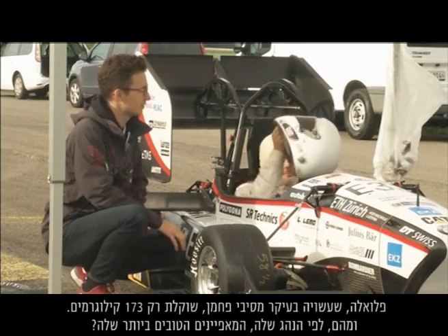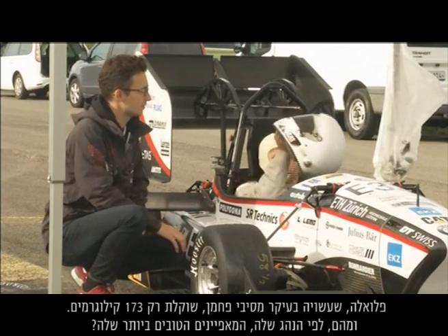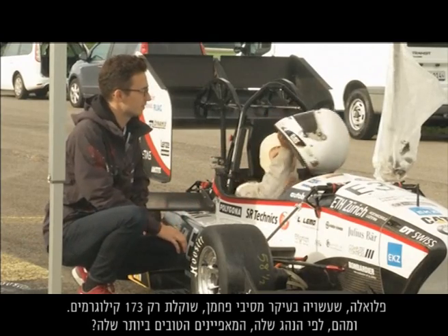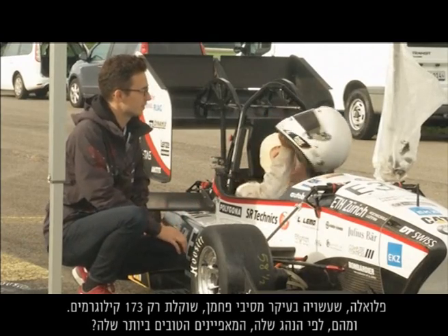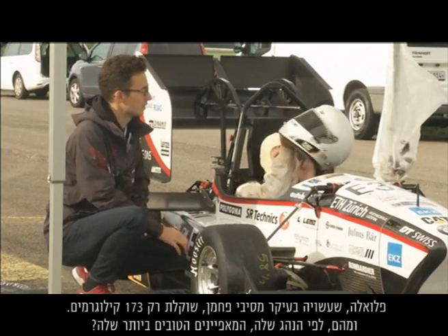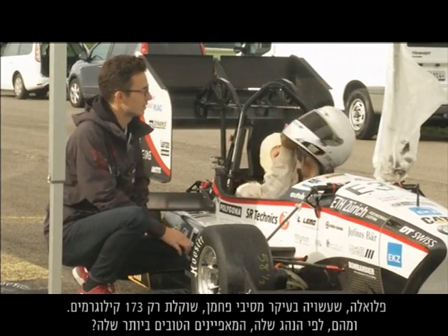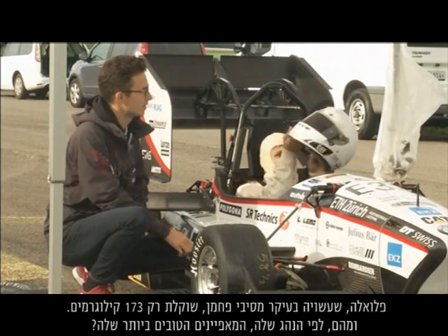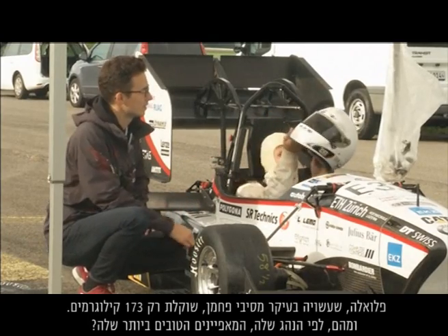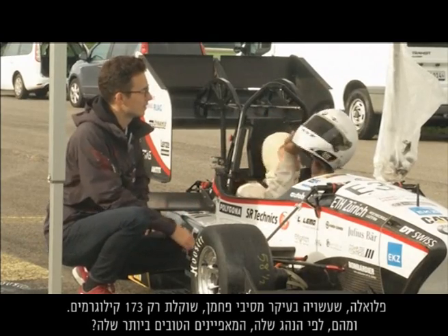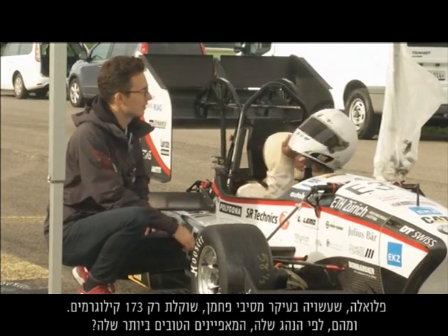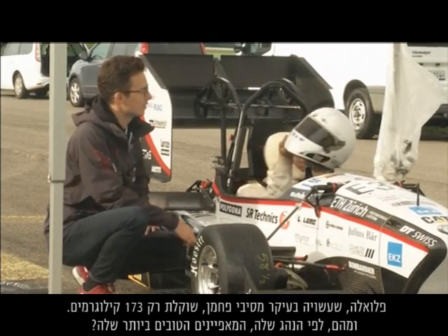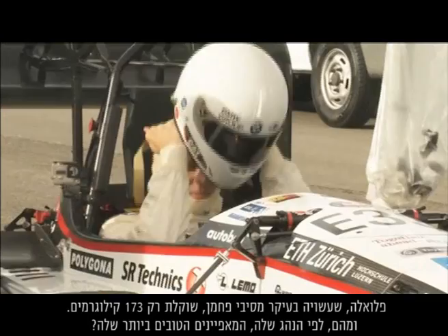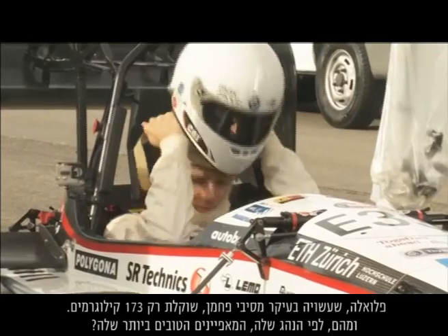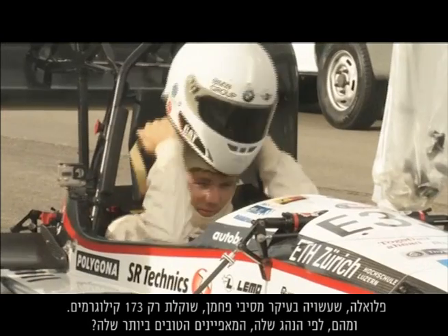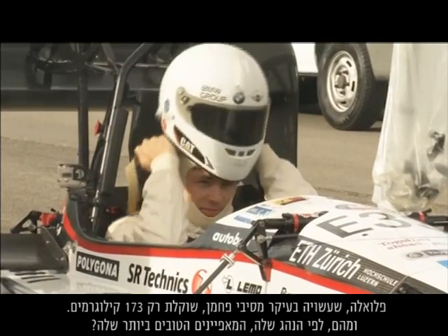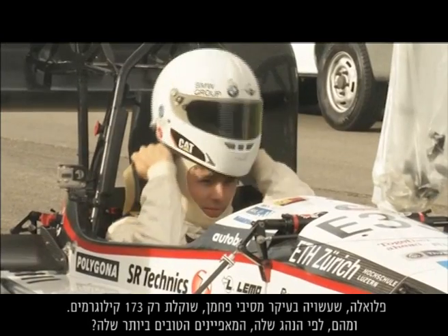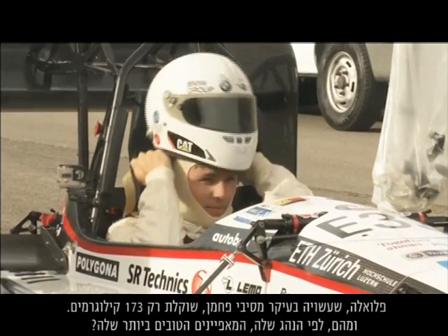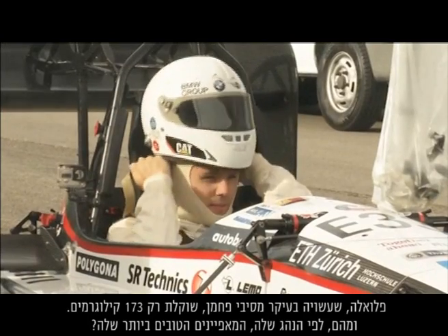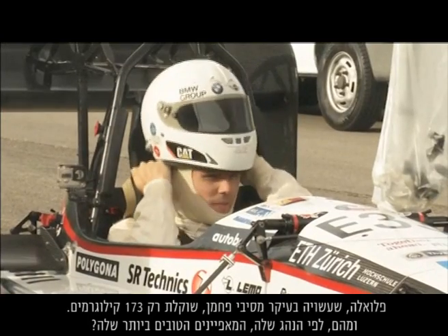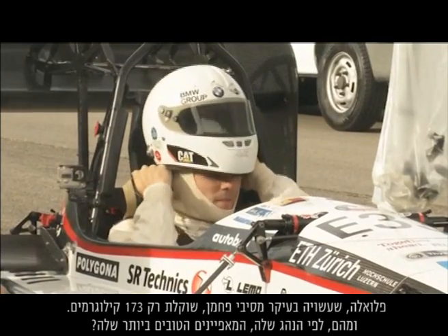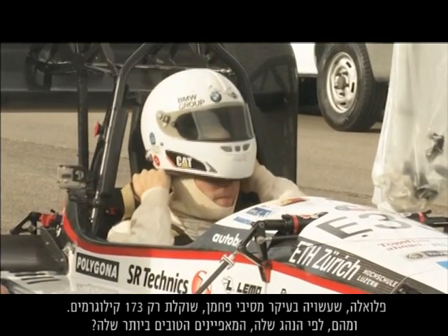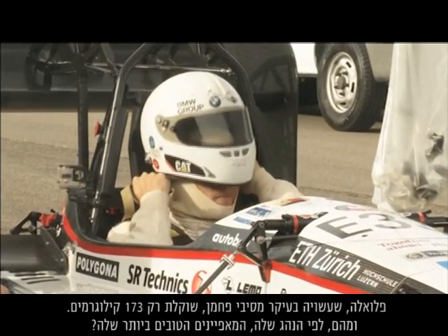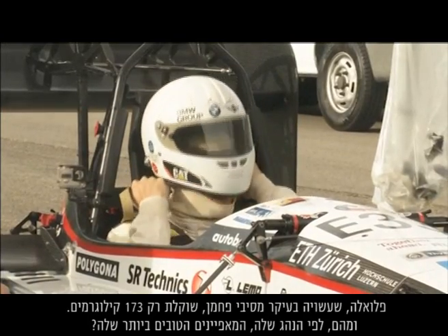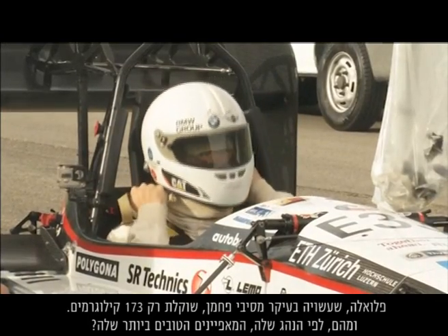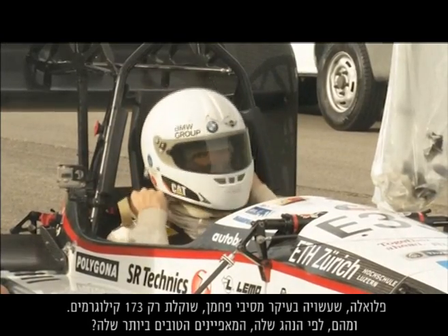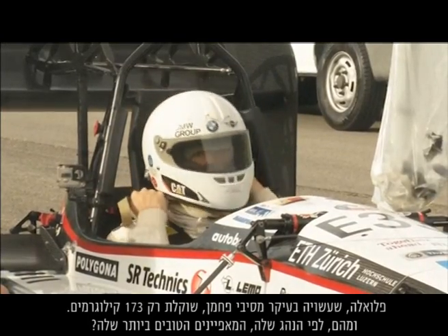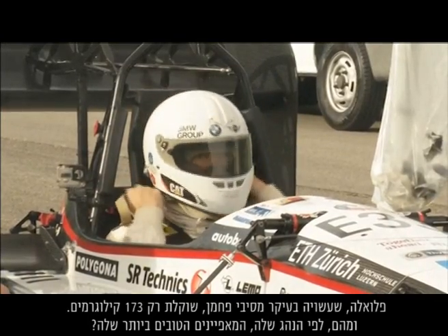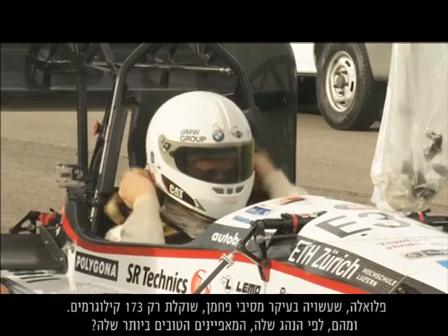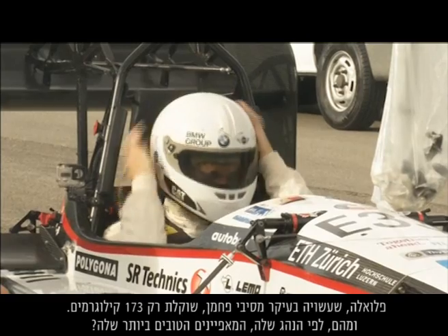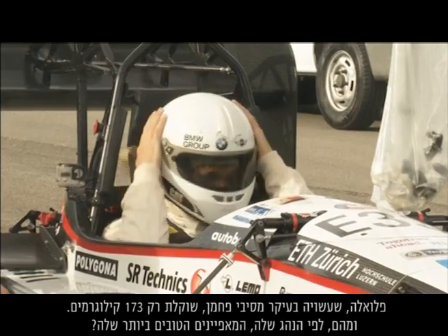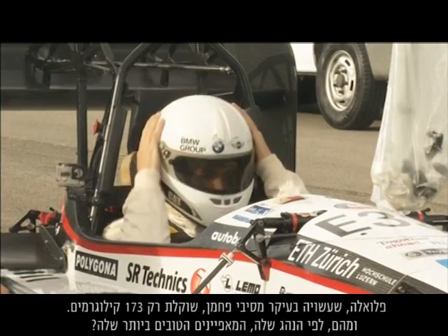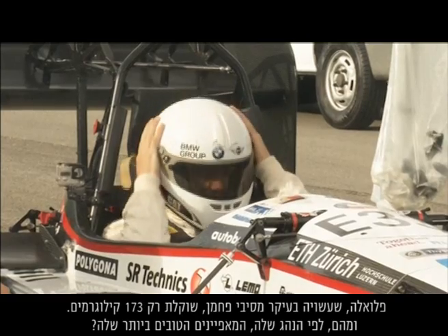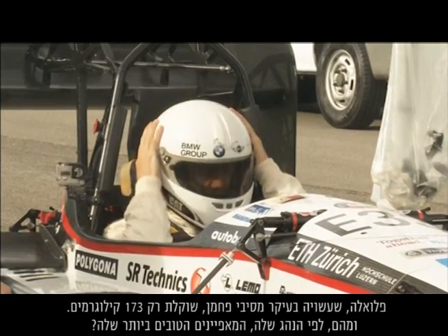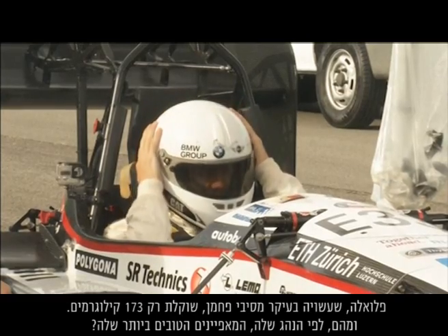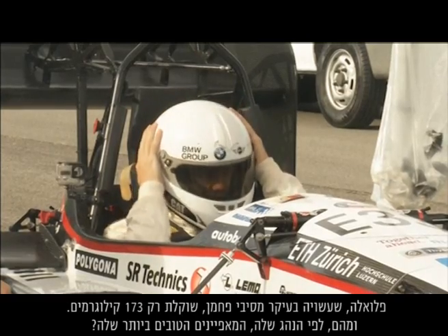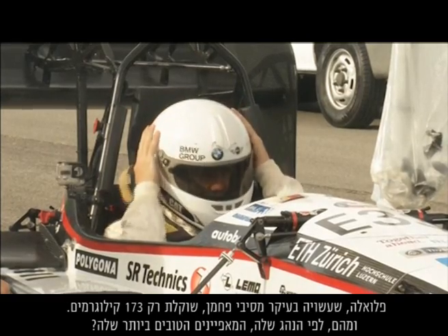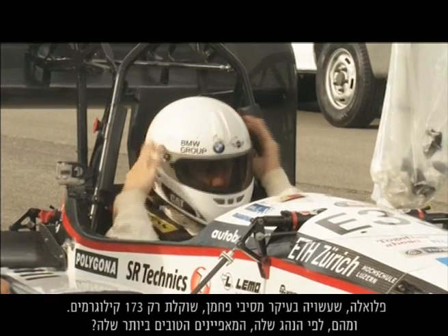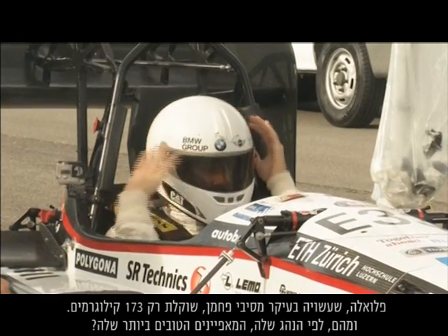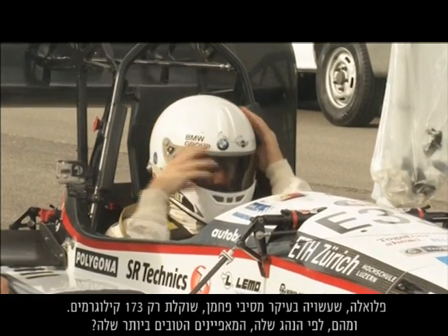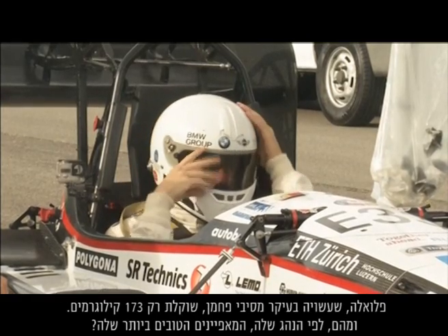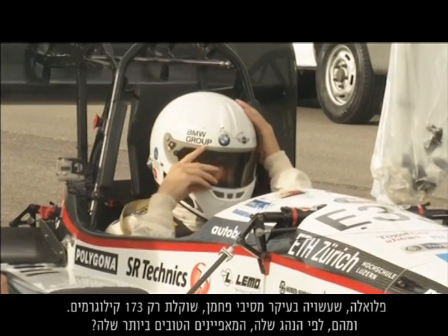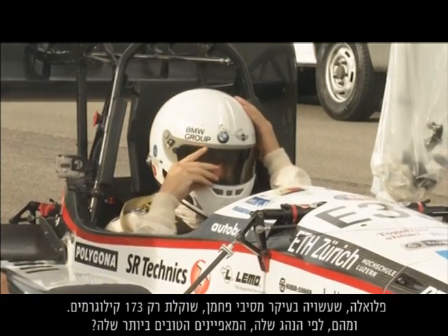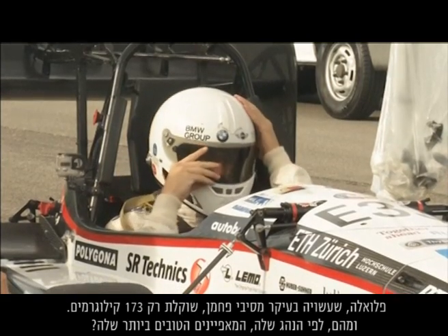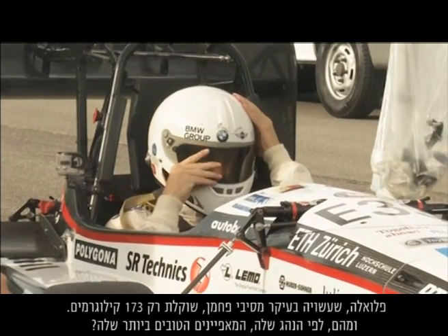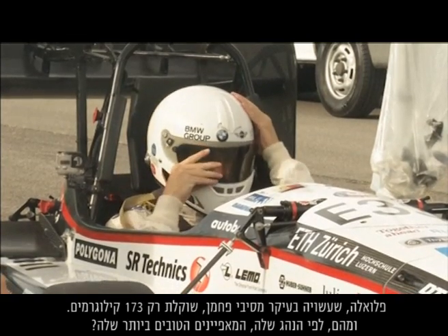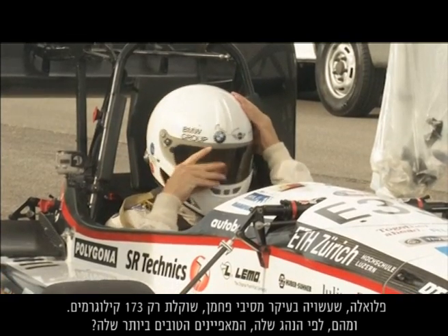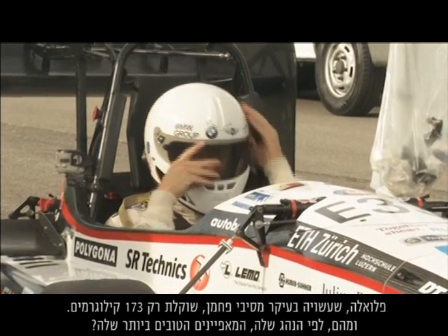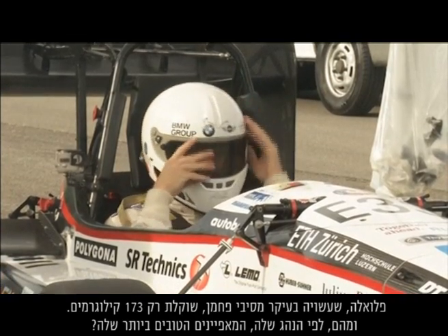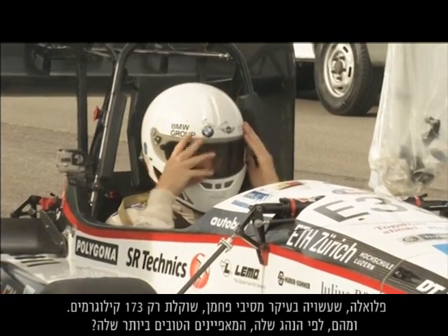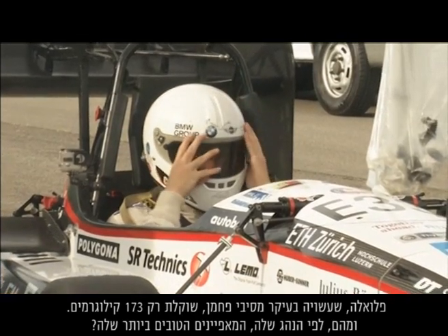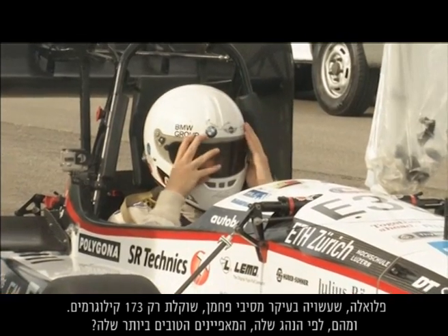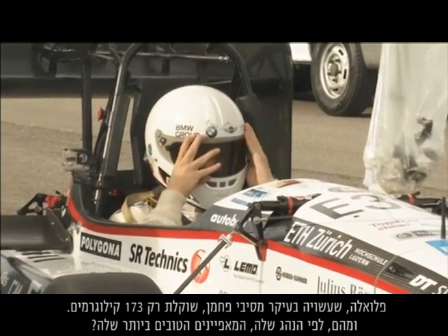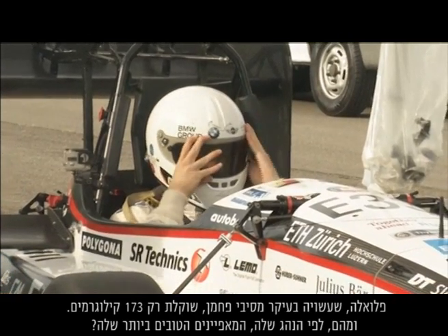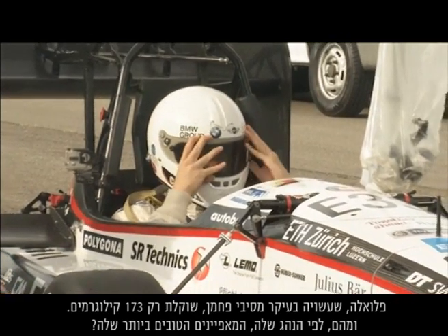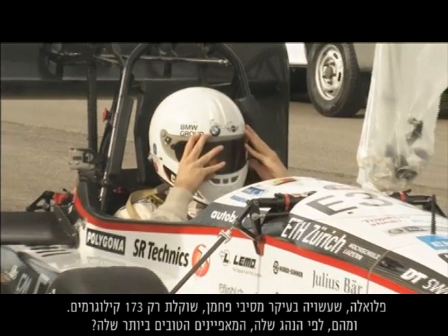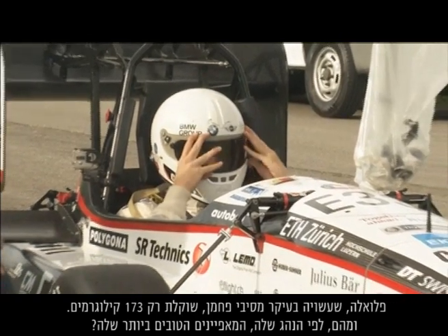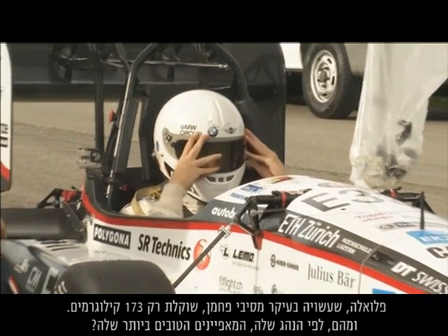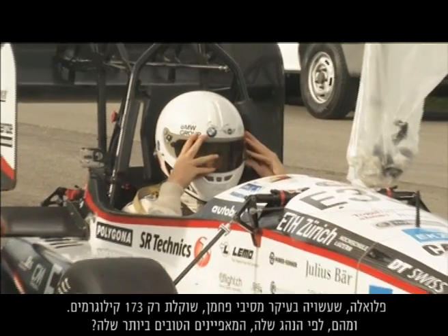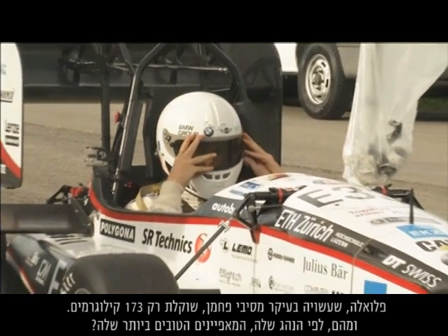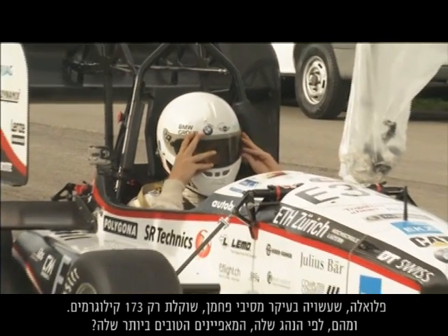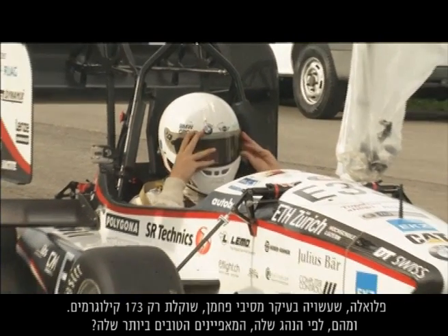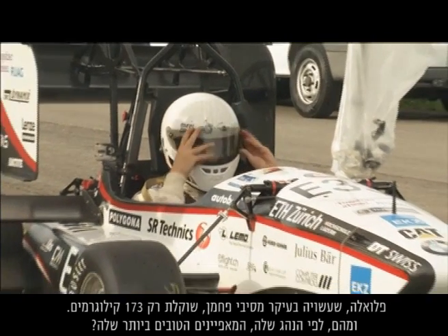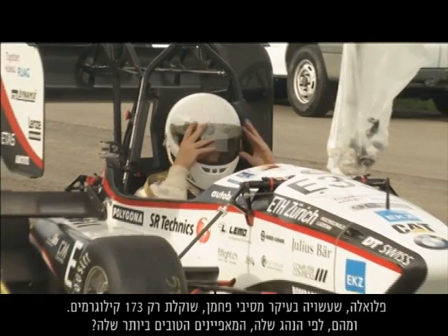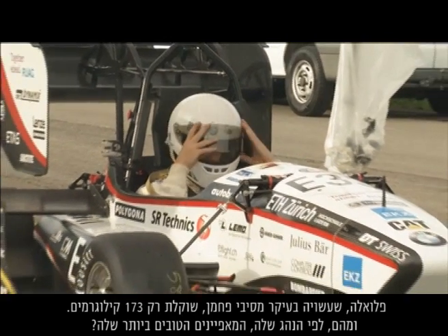Made mainly of carbon fibre, Fluella weighs just 173 kilograms. And what does its driver think are Fluella's best features?